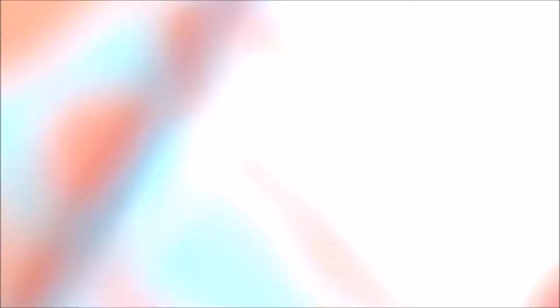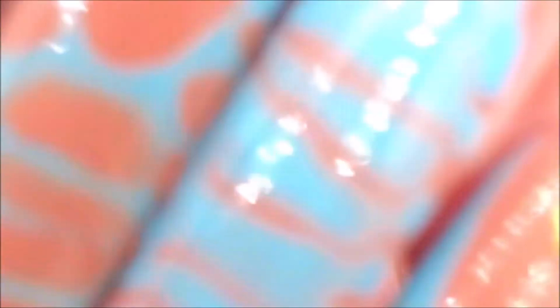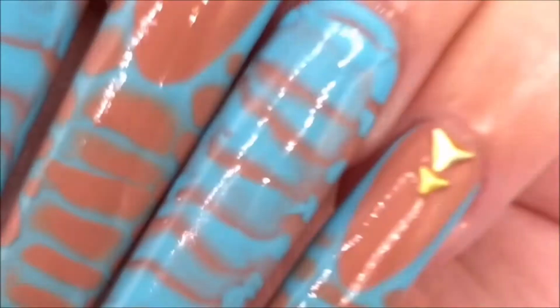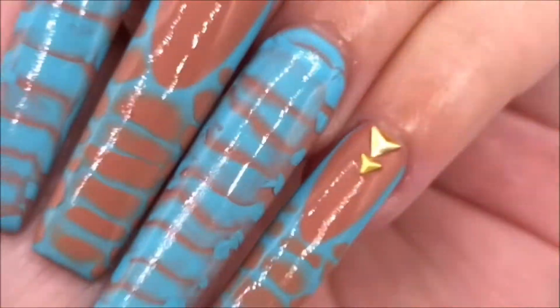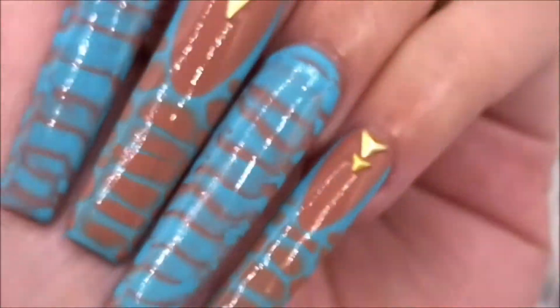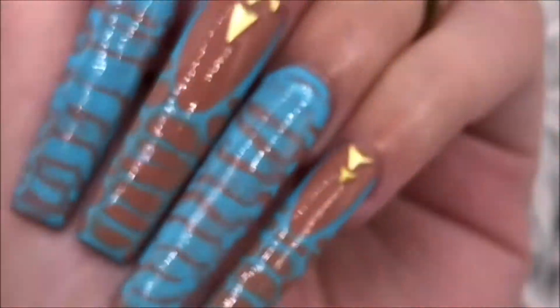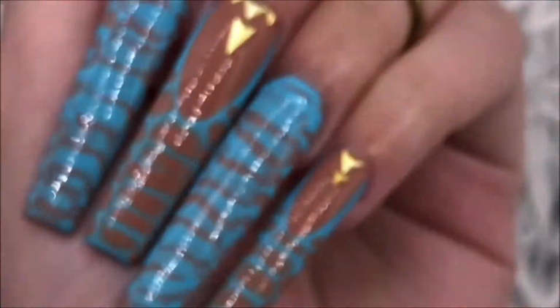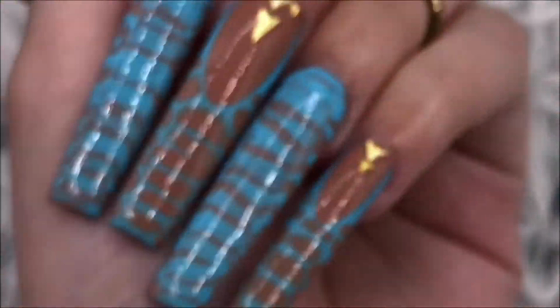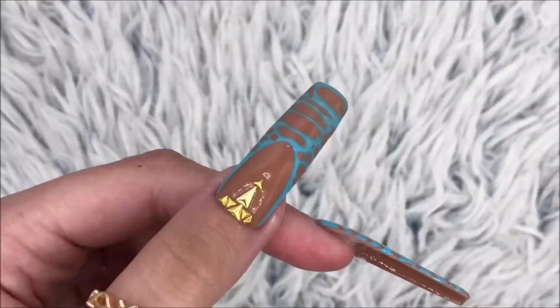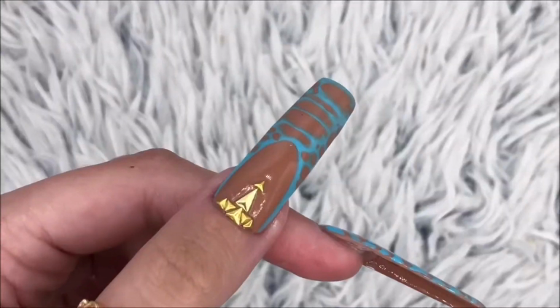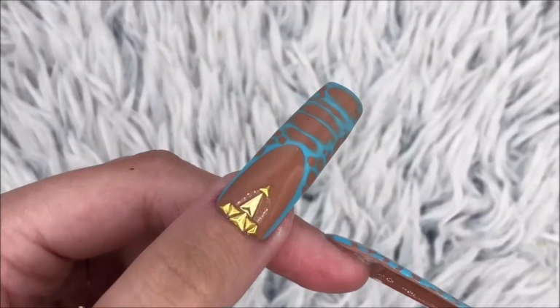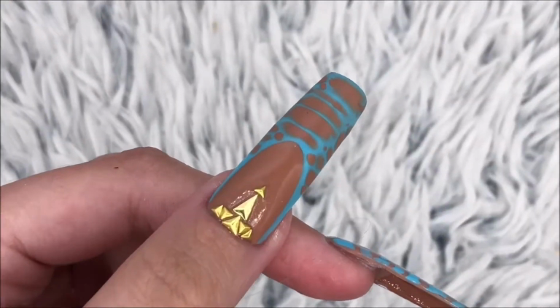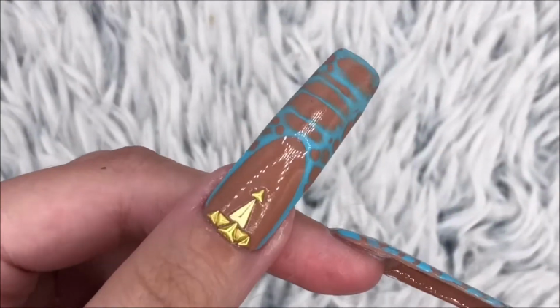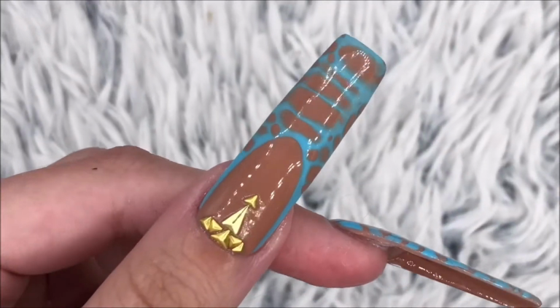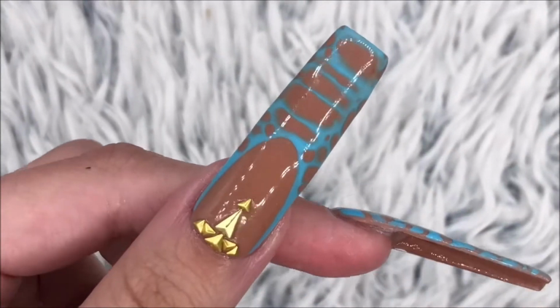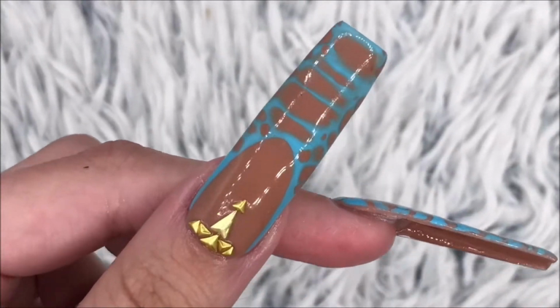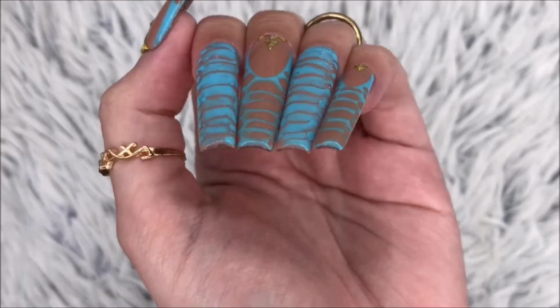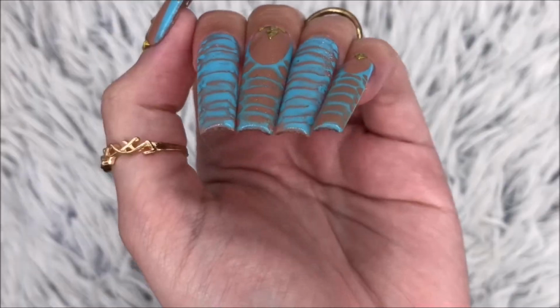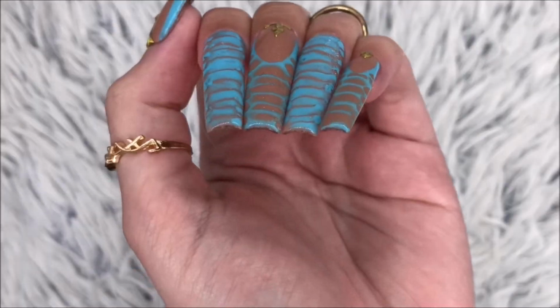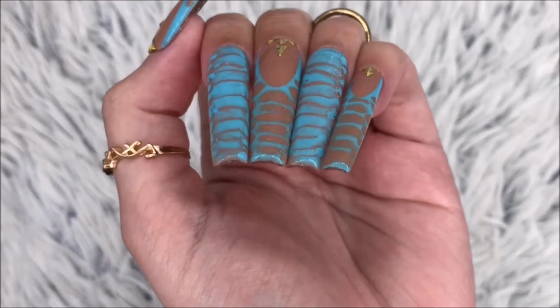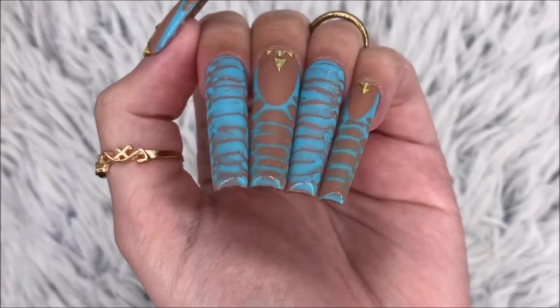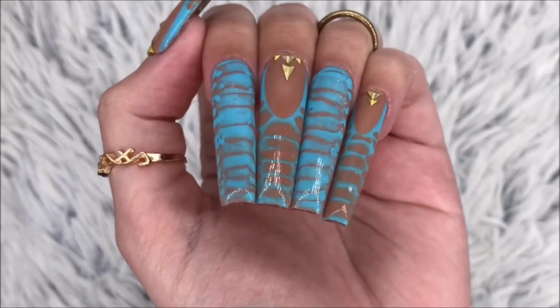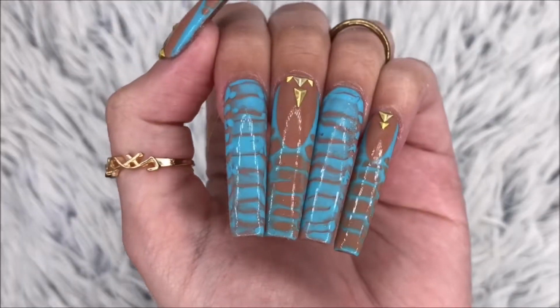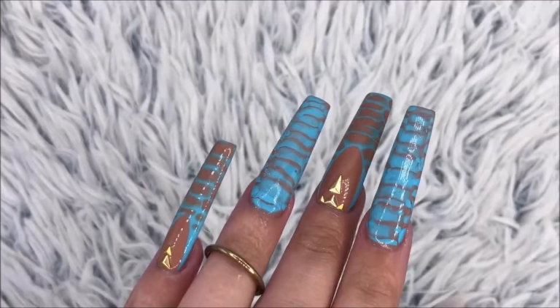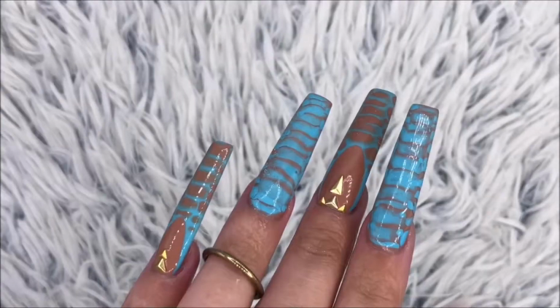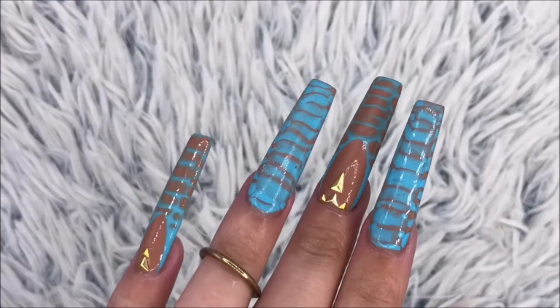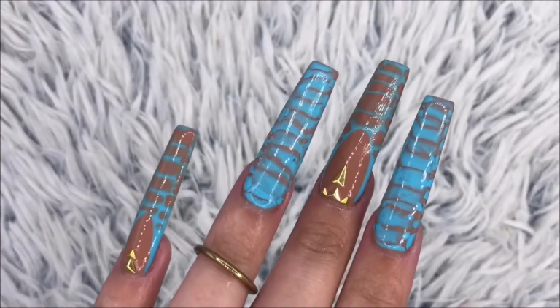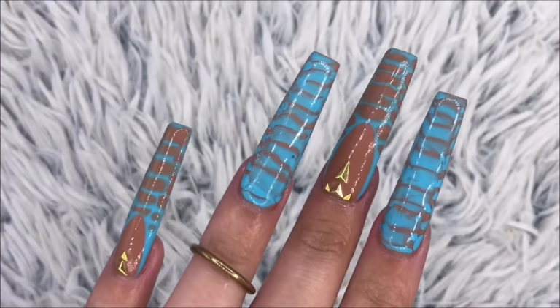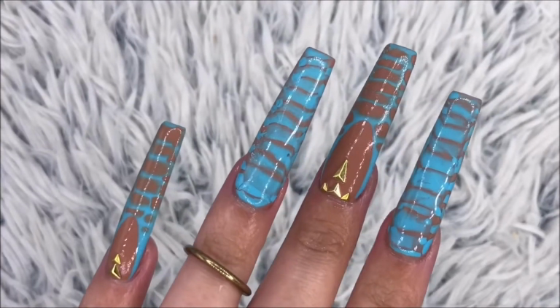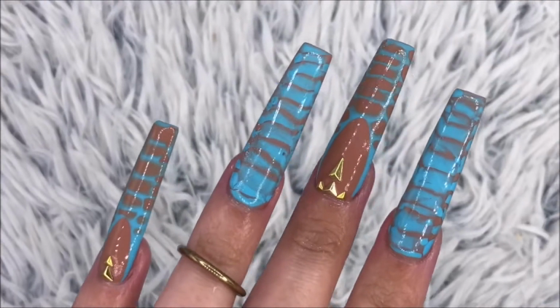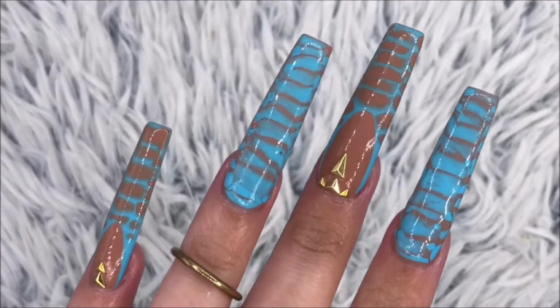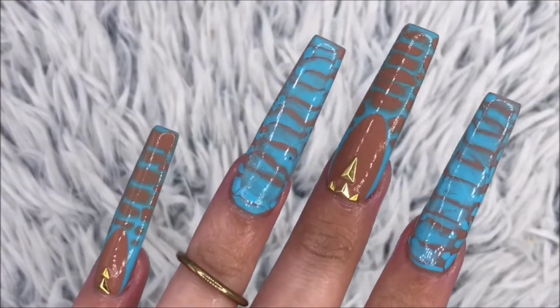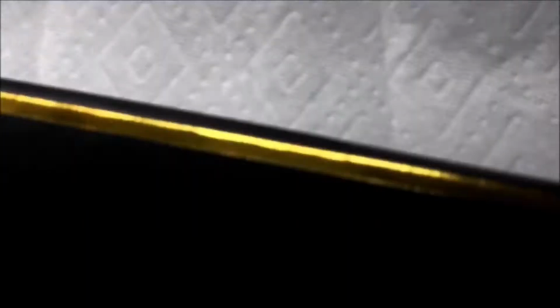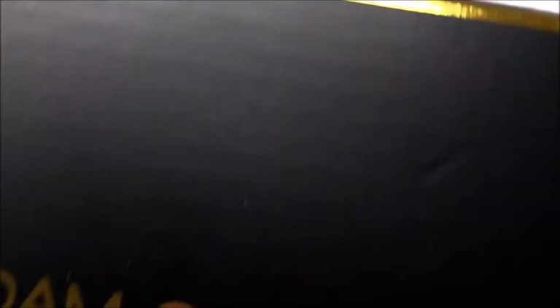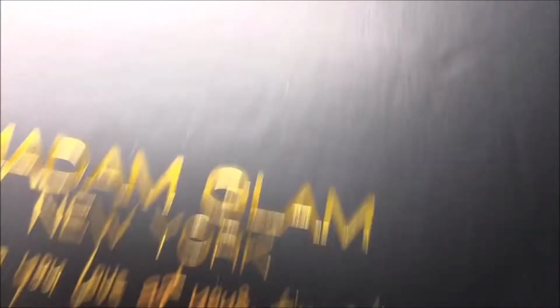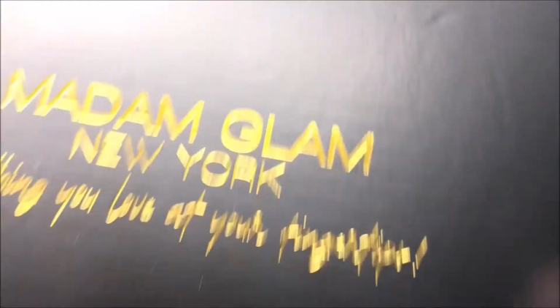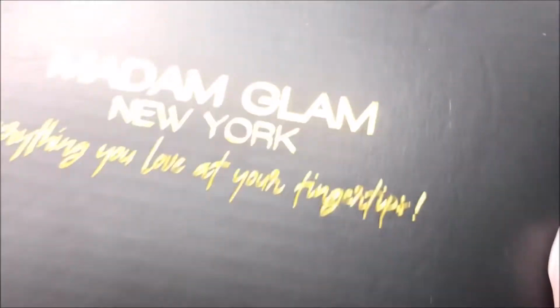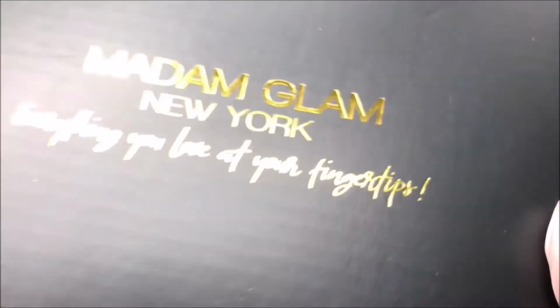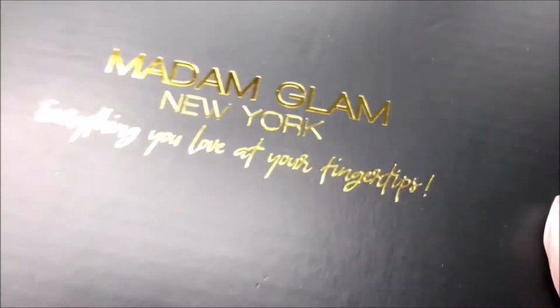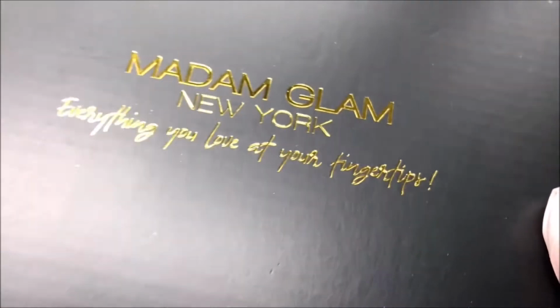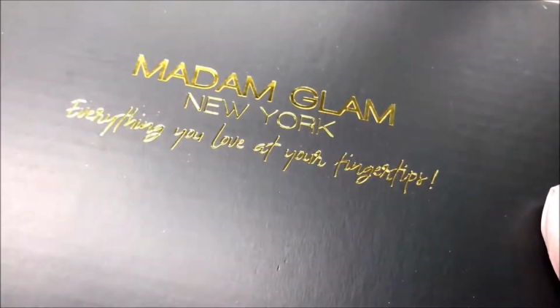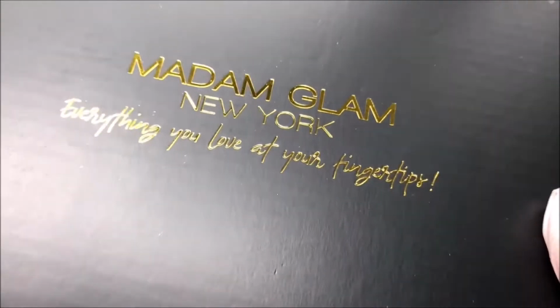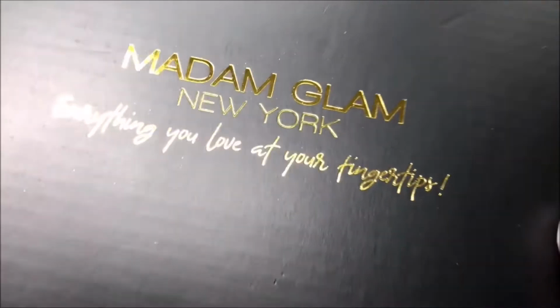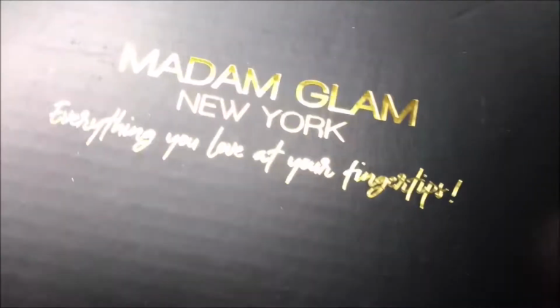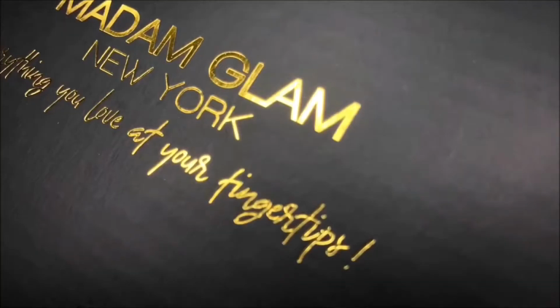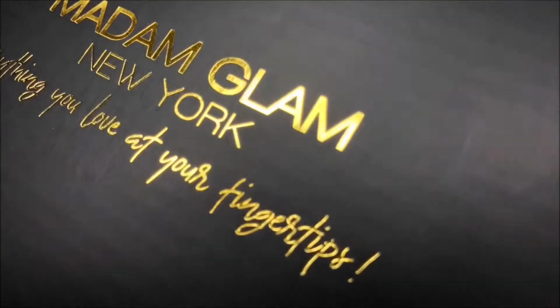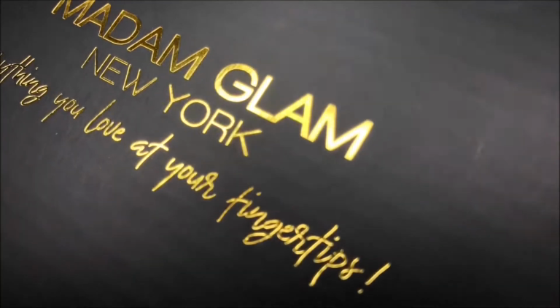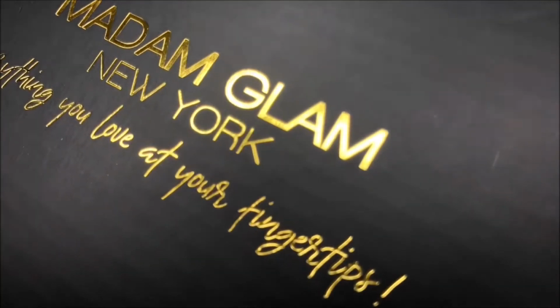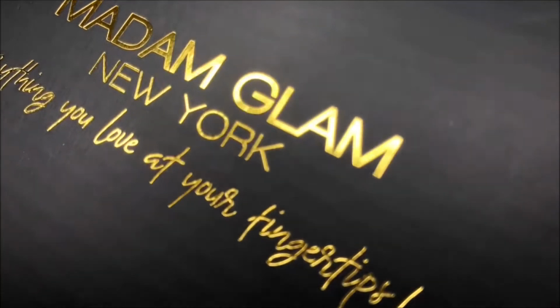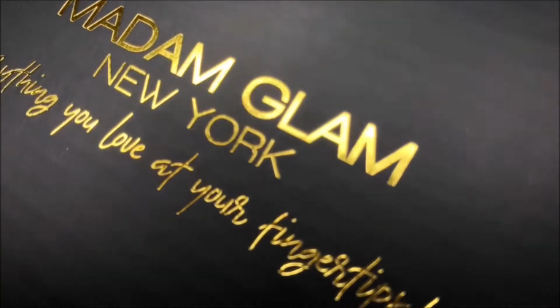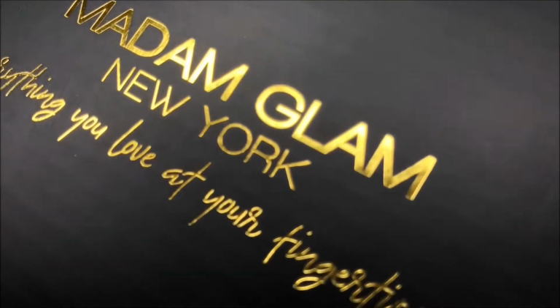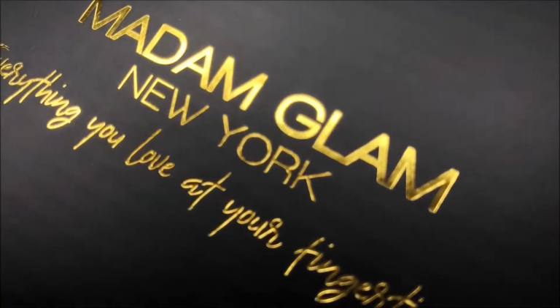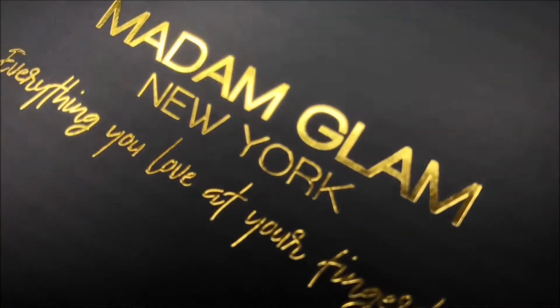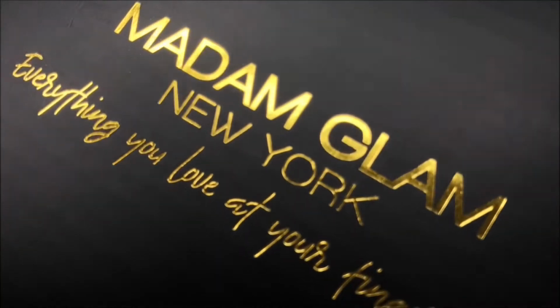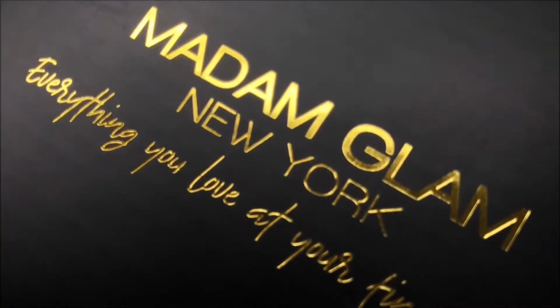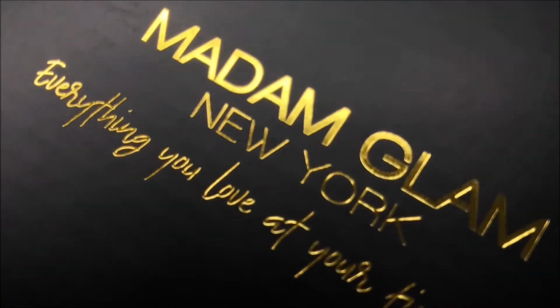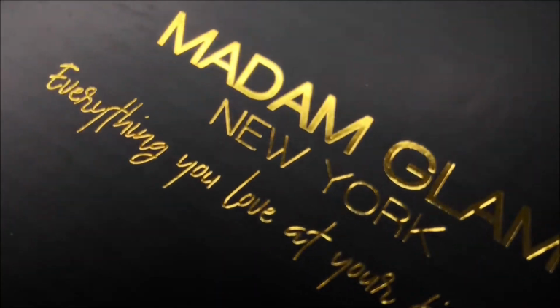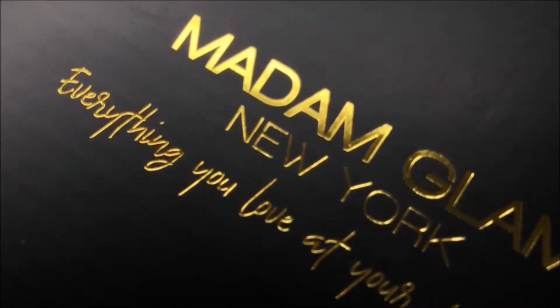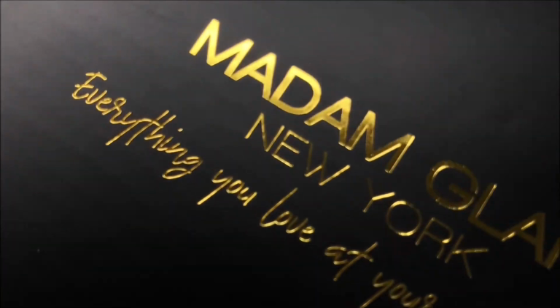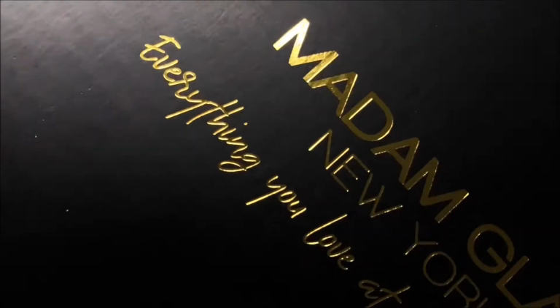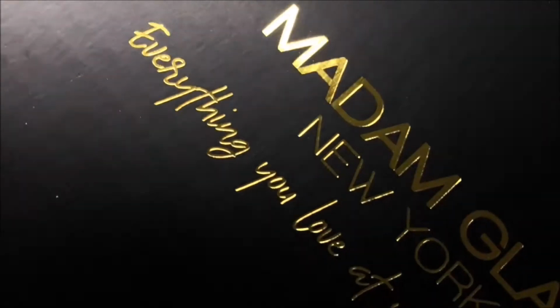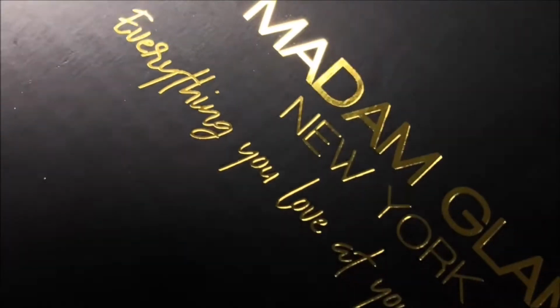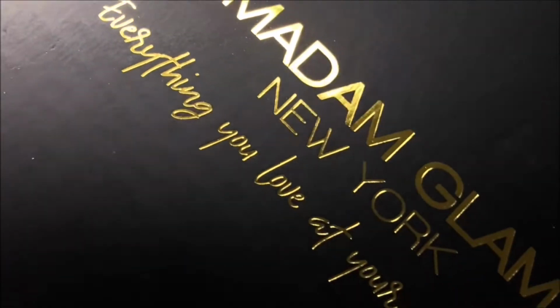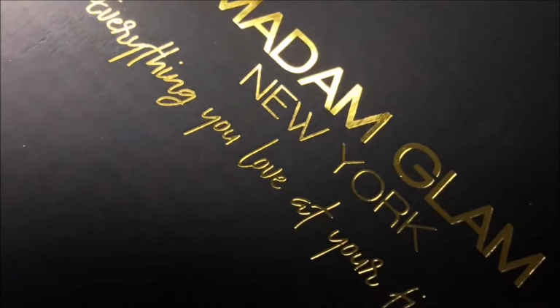Hi everyone, welcome back to my channel. In today's video, I'll be showing you these crocodile-inspired nails using this Madam Glam nail kit.